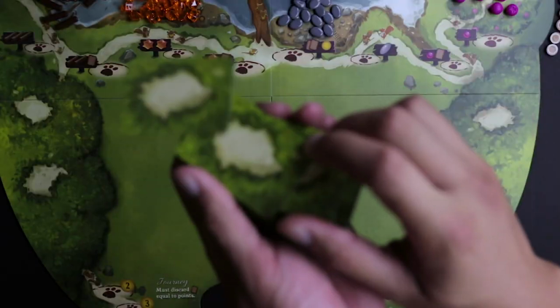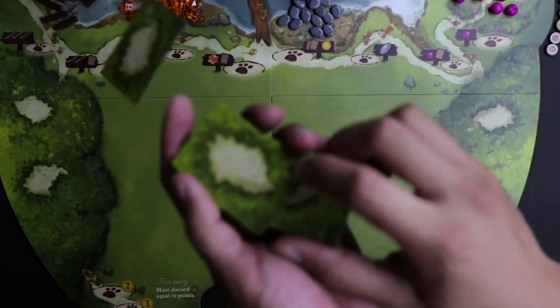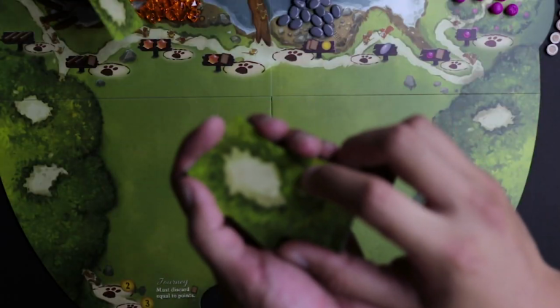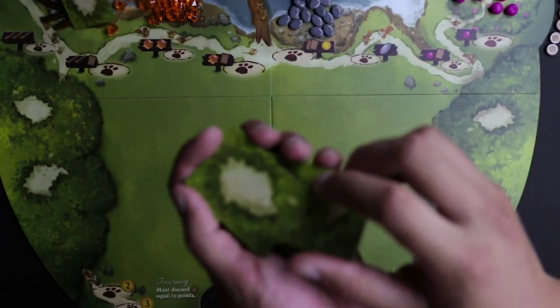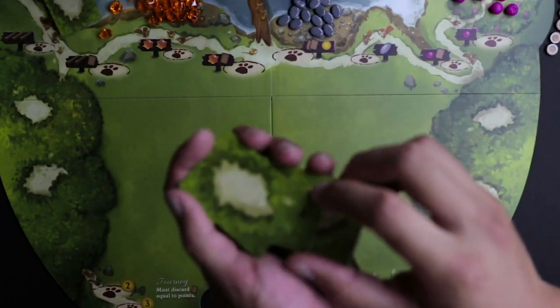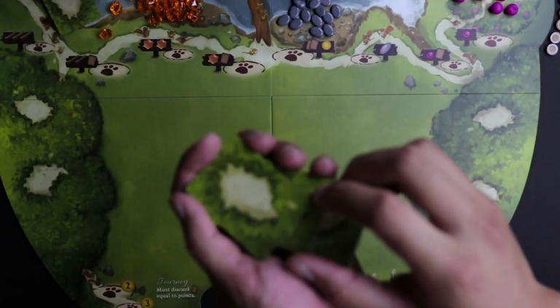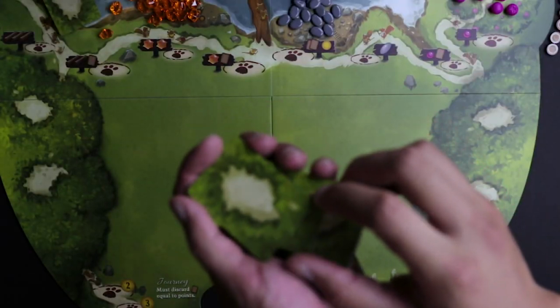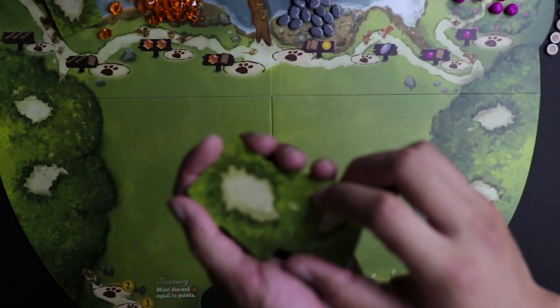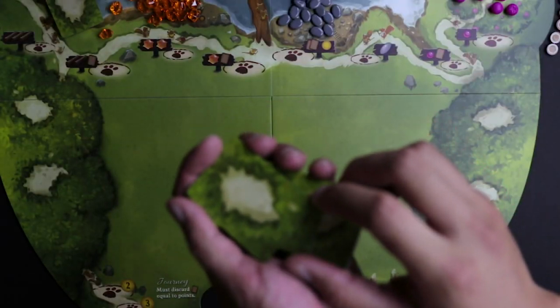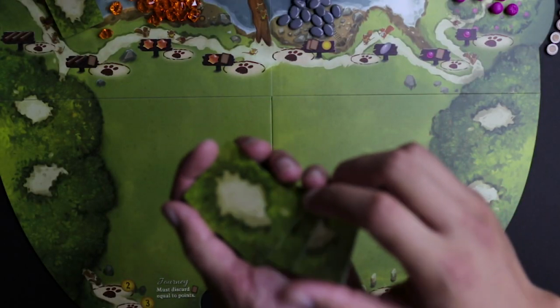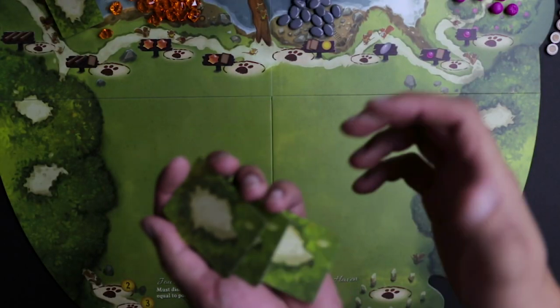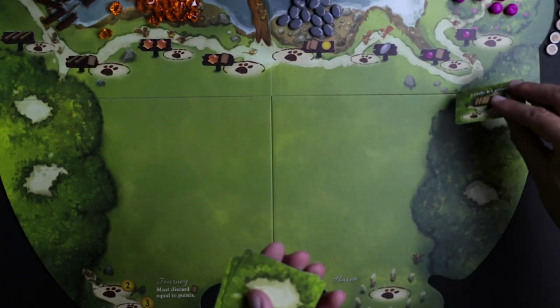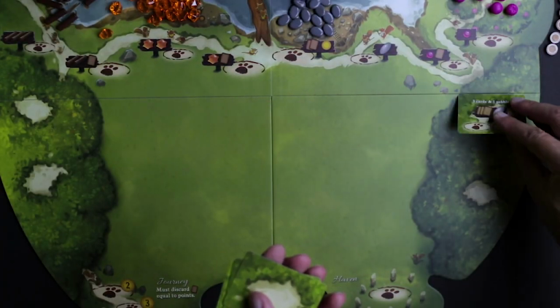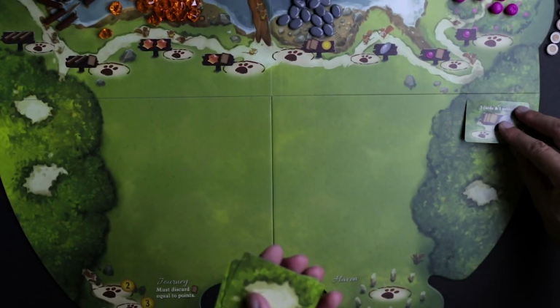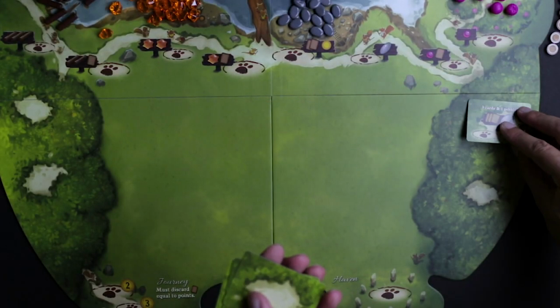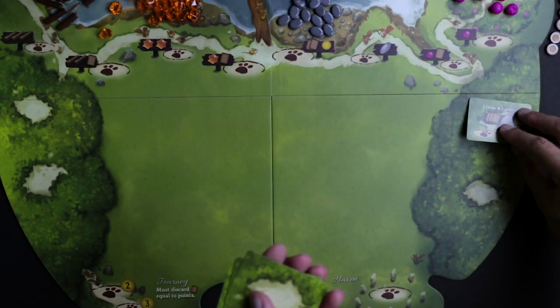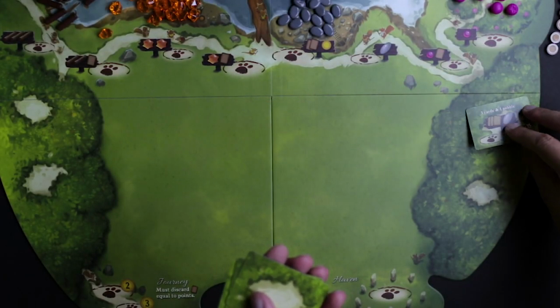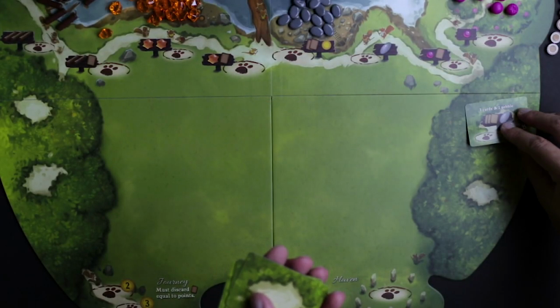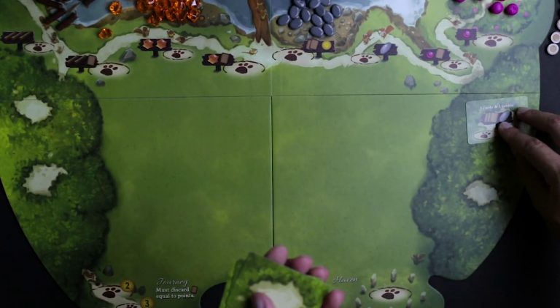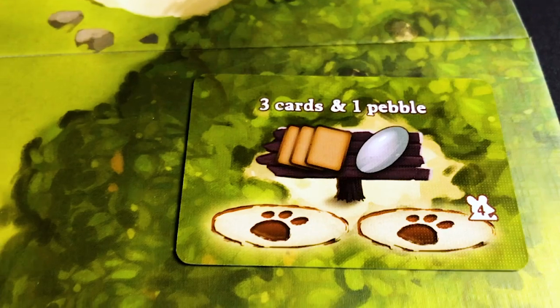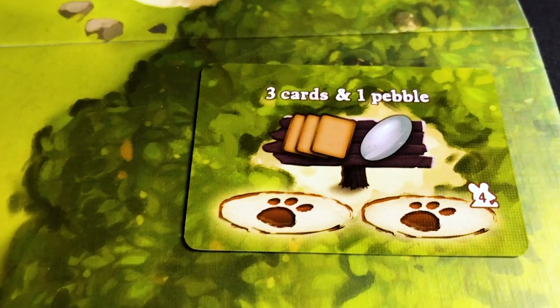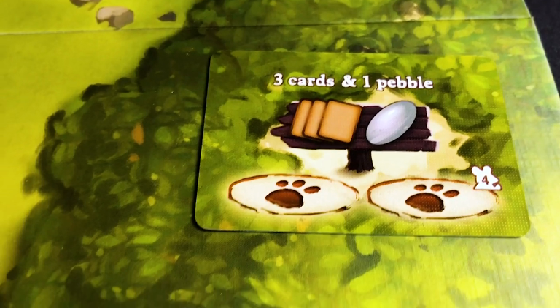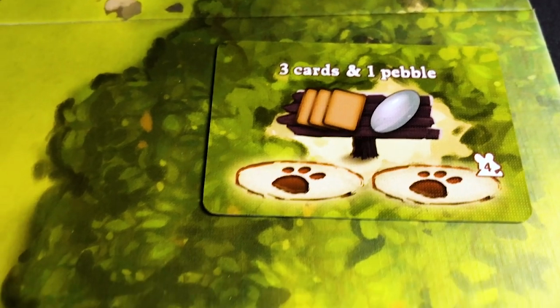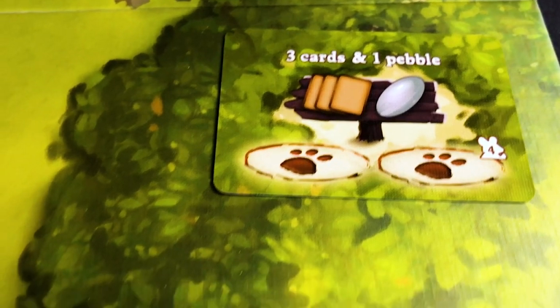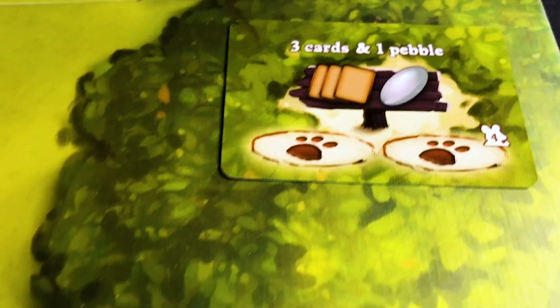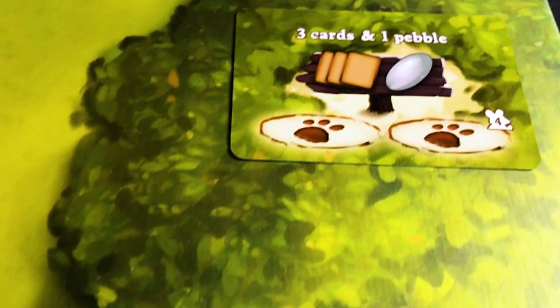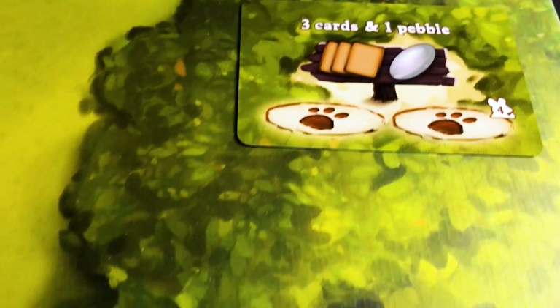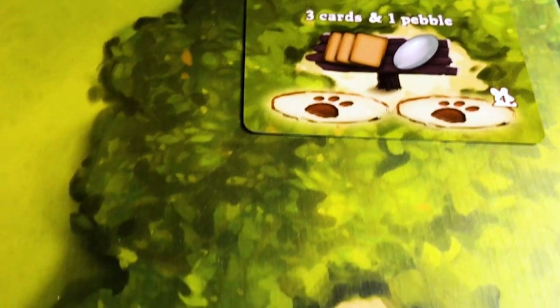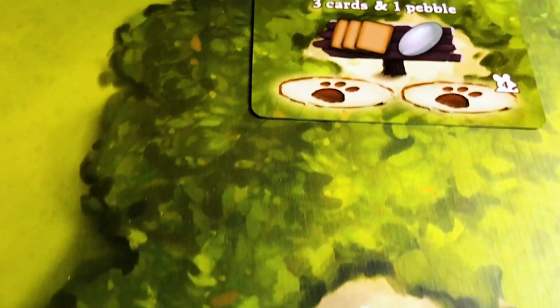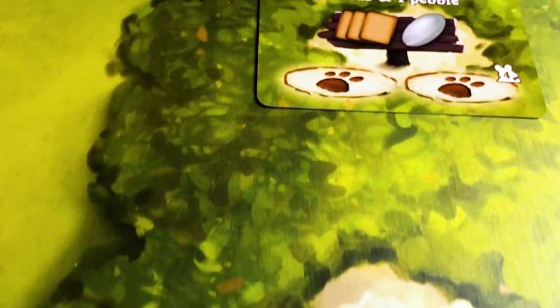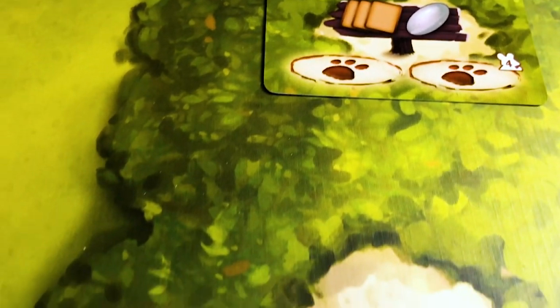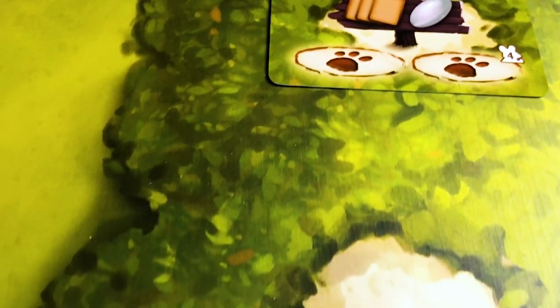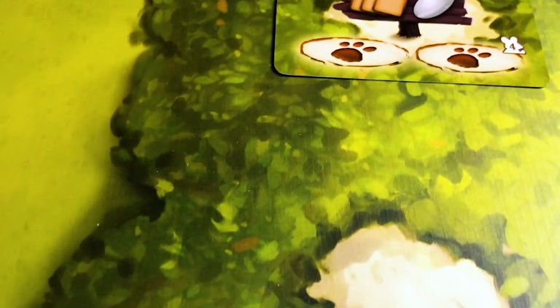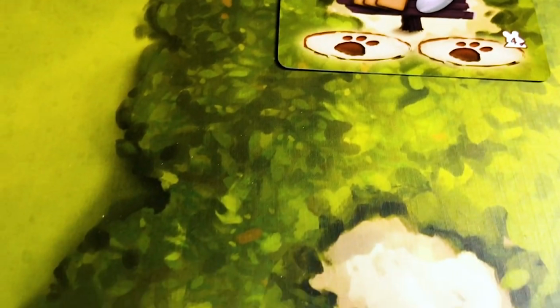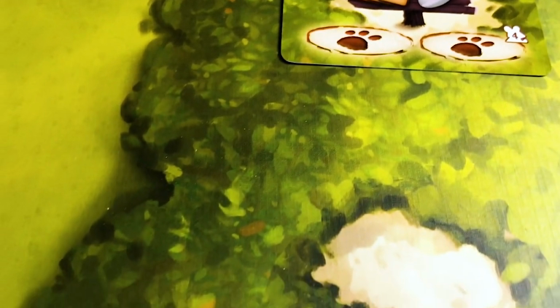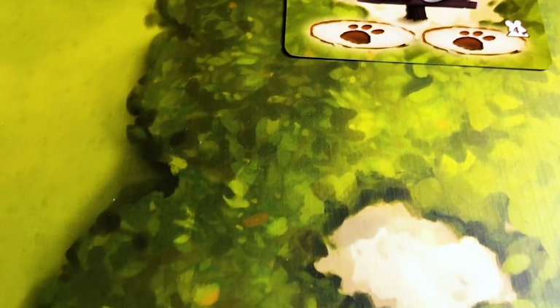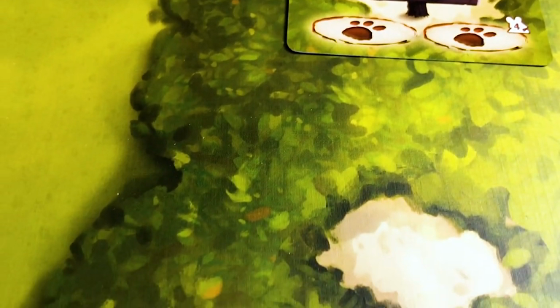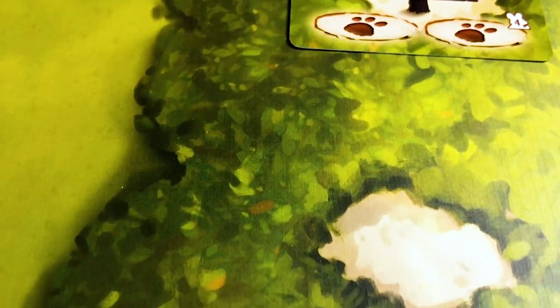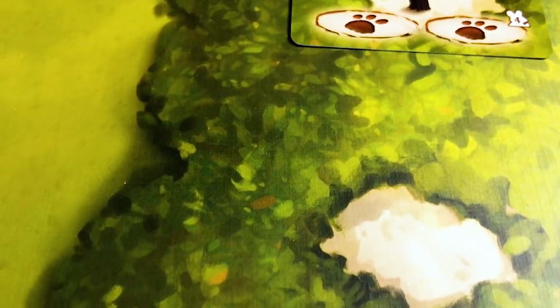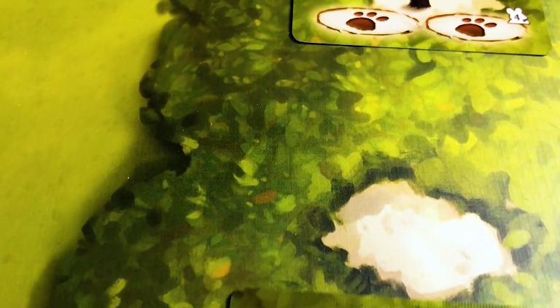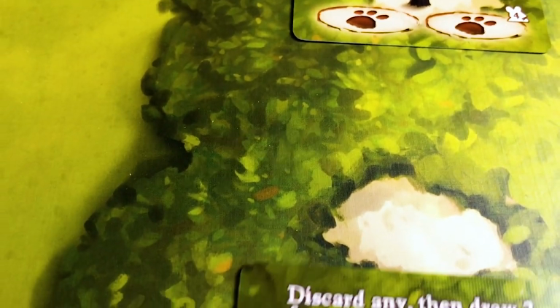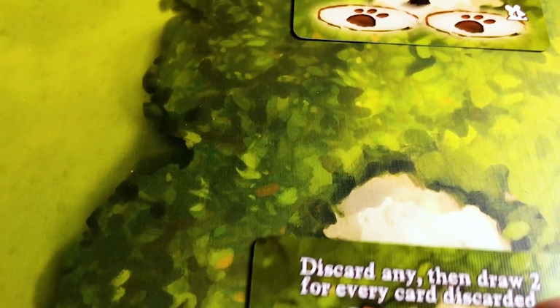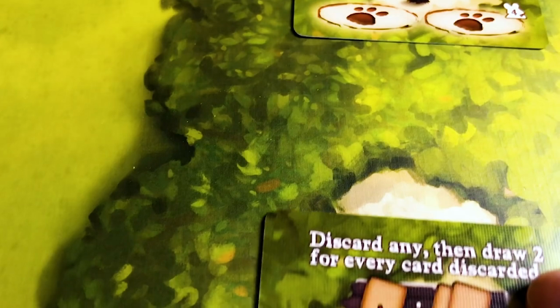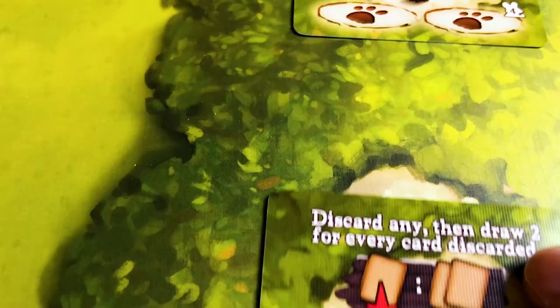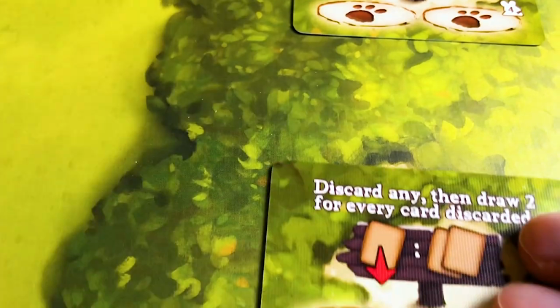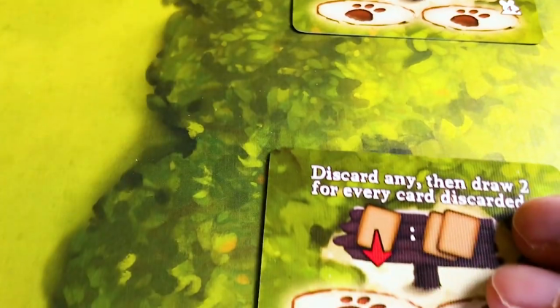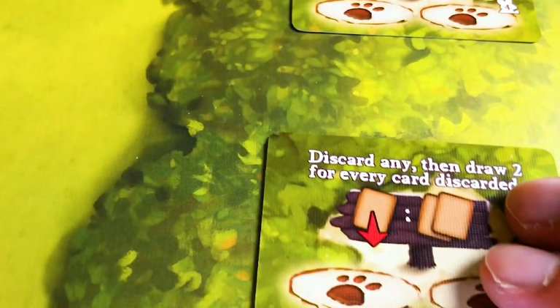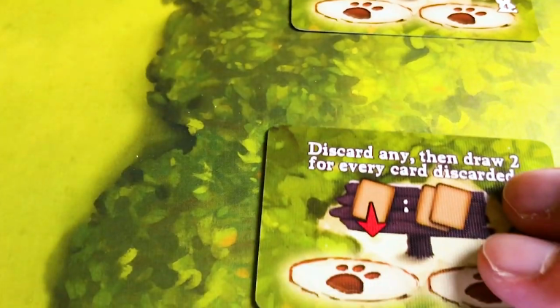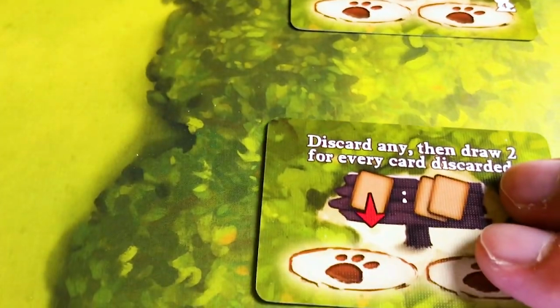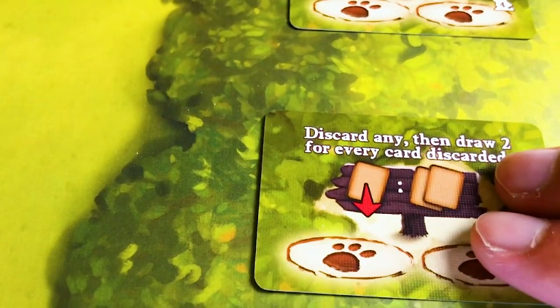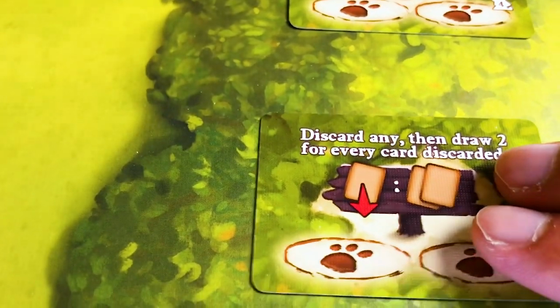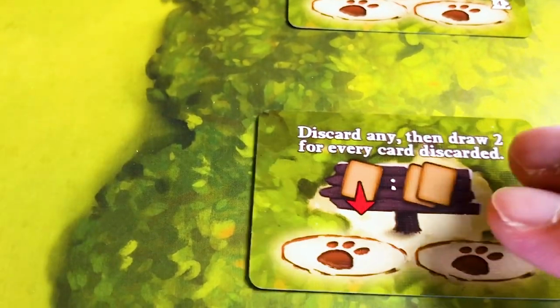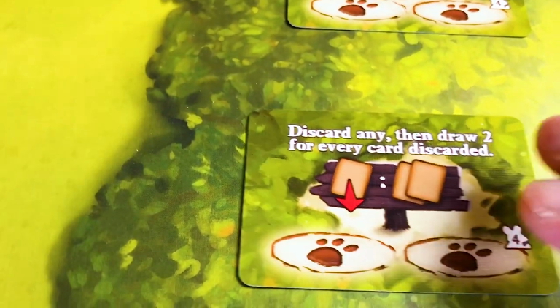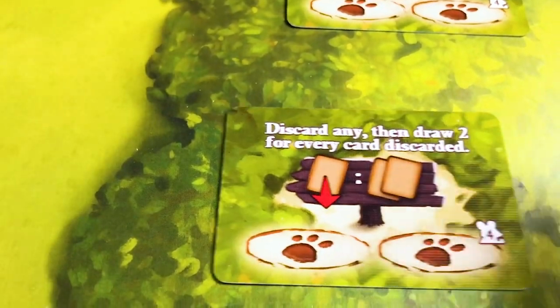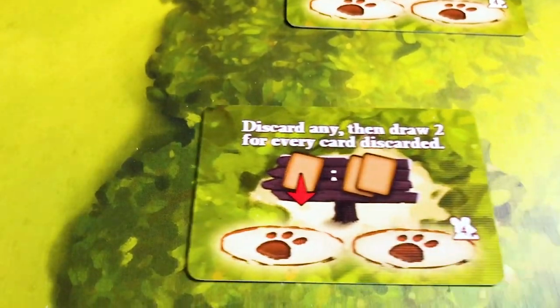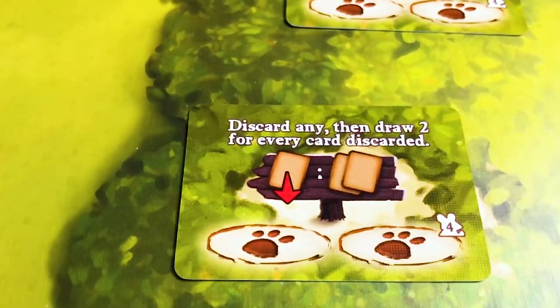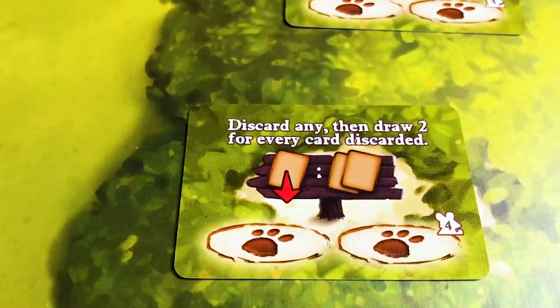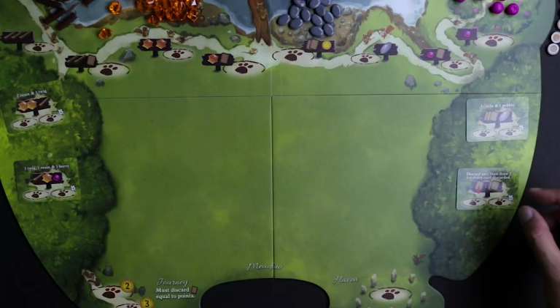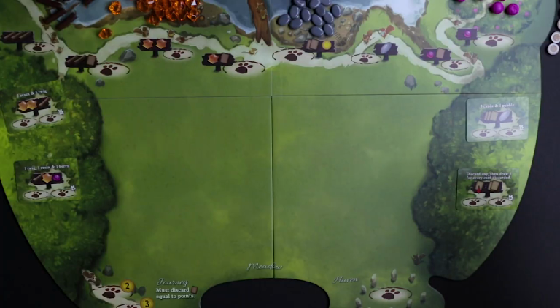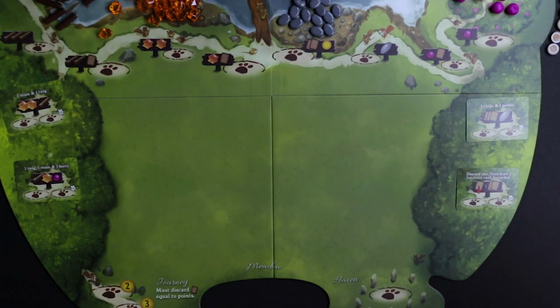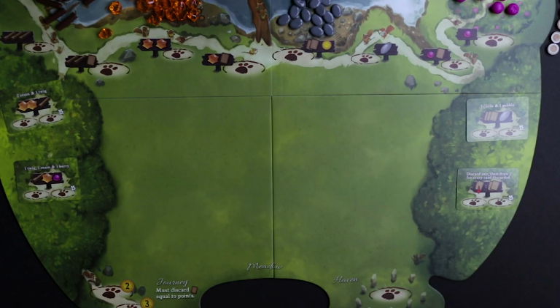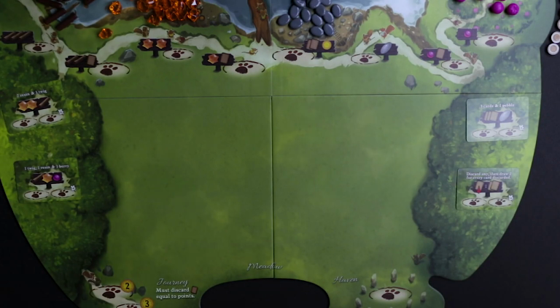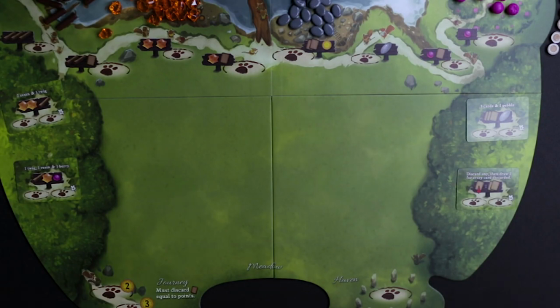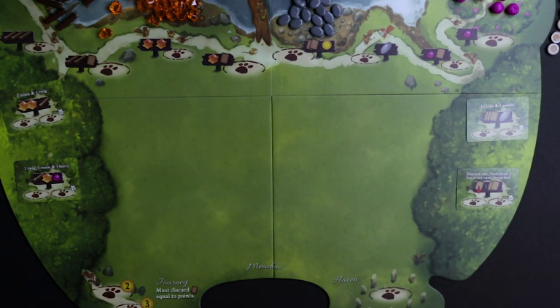Shuffle the forest cards and place them on the forest clearing. For two players use only three cards, but for three to four players use all four spaces.